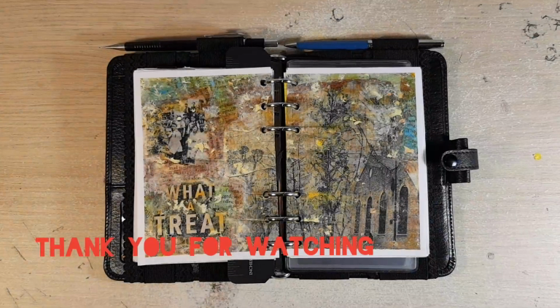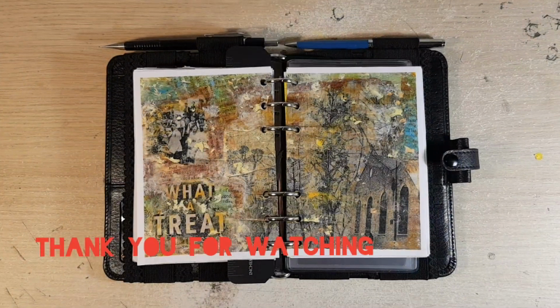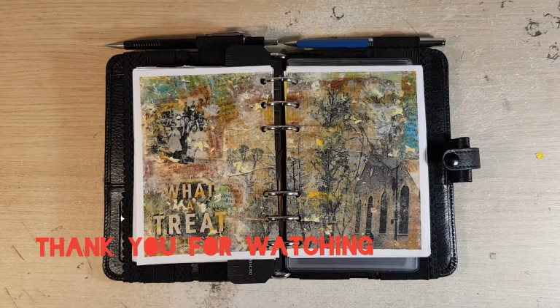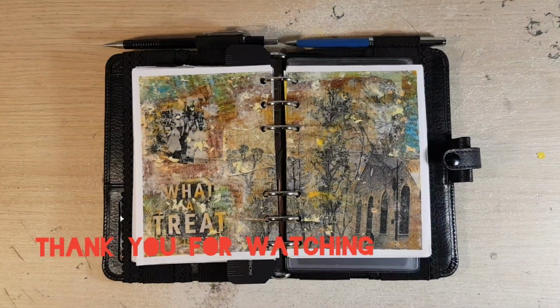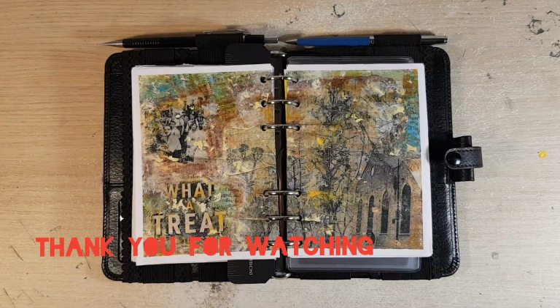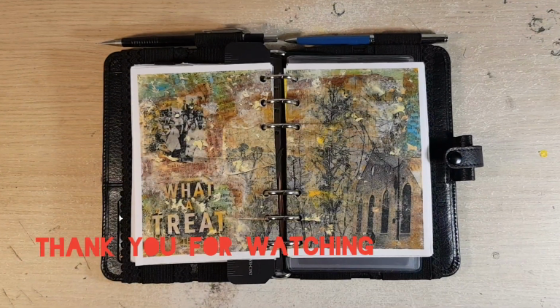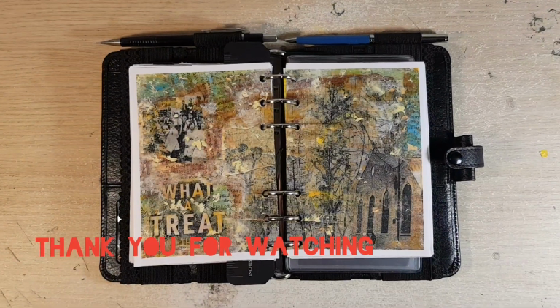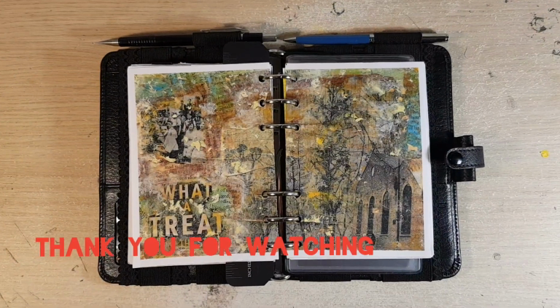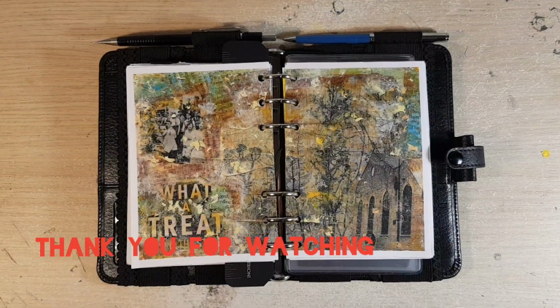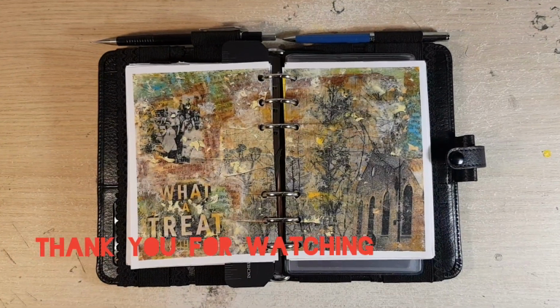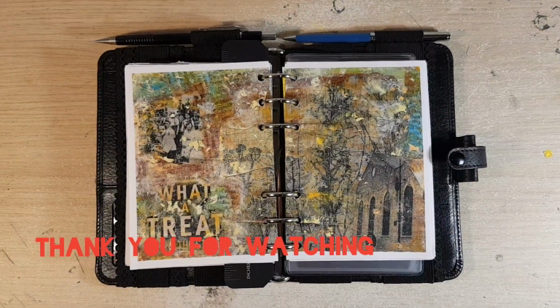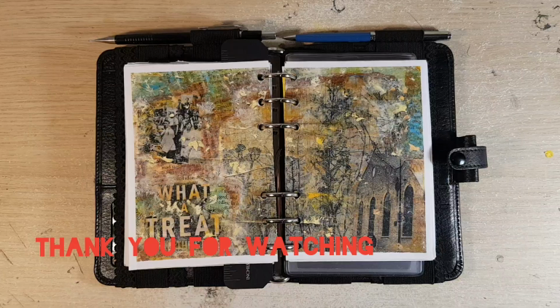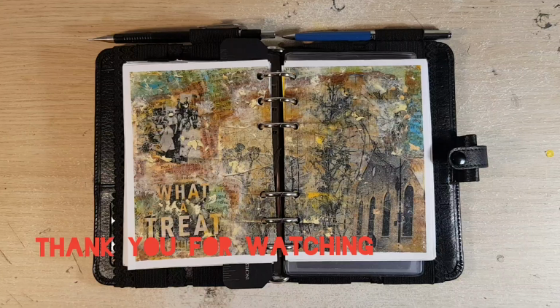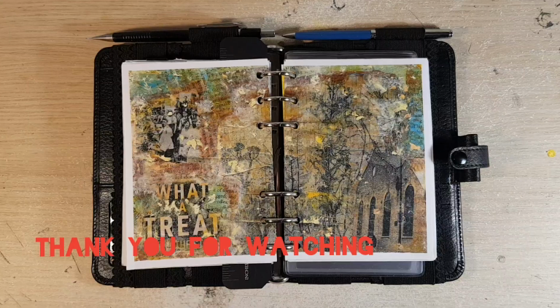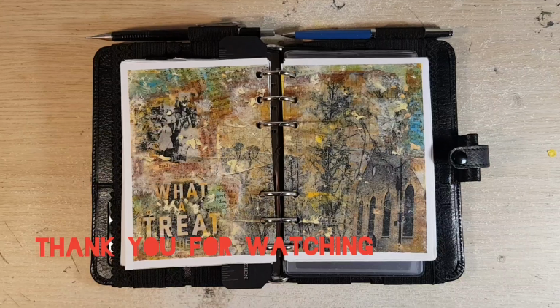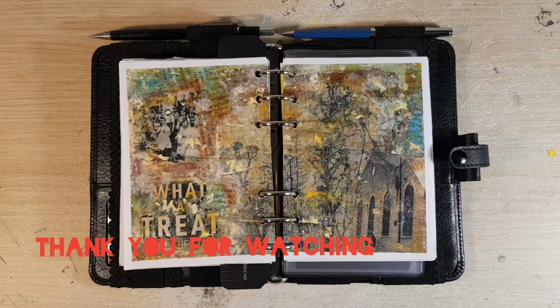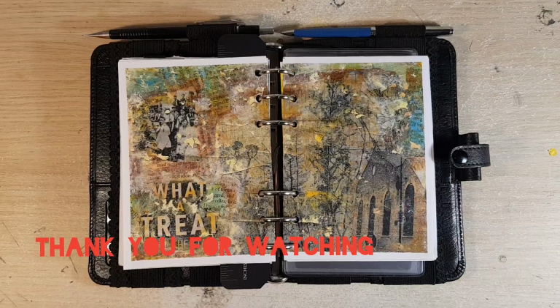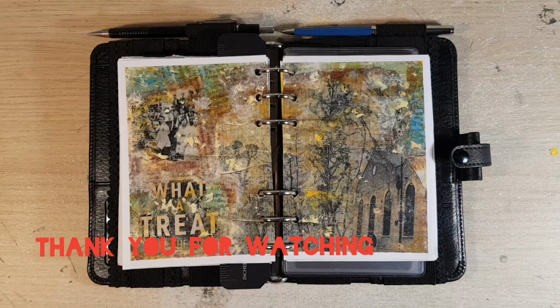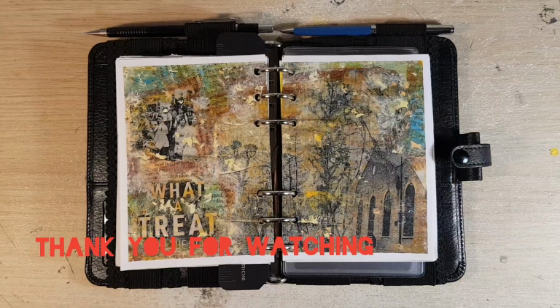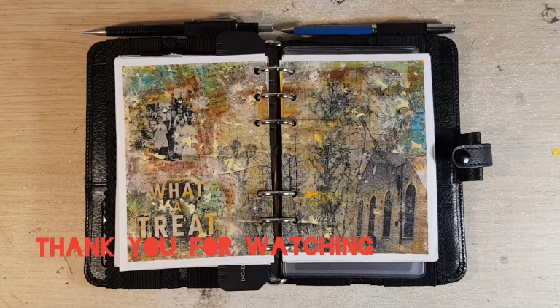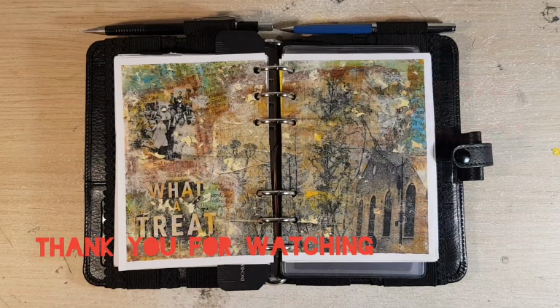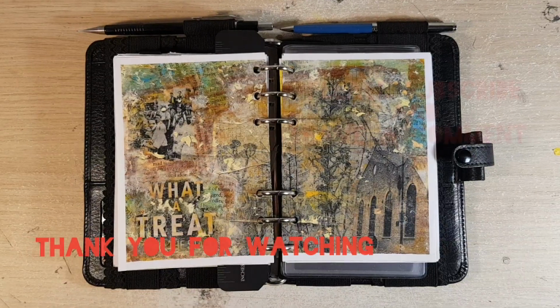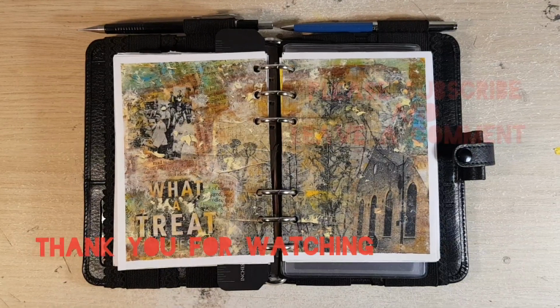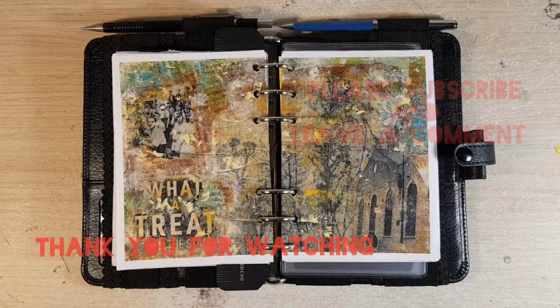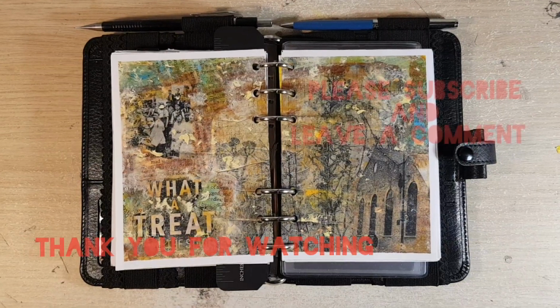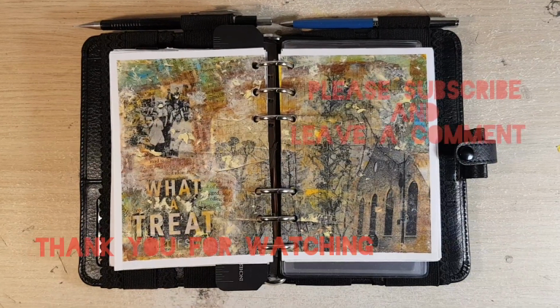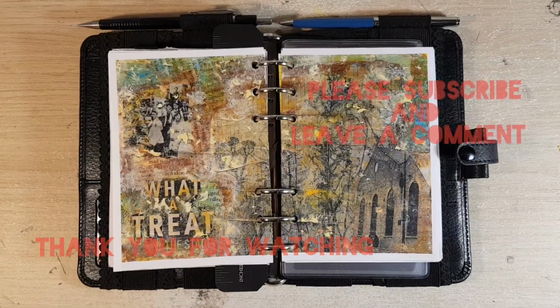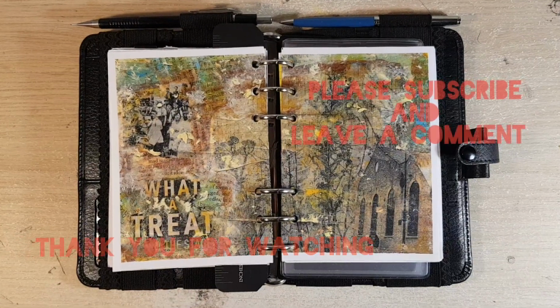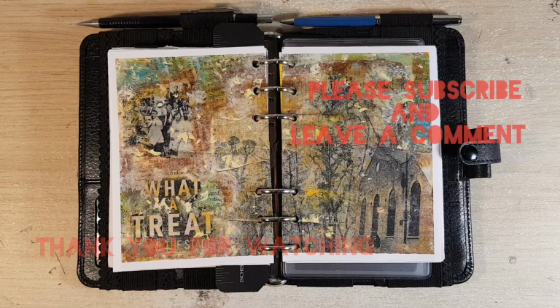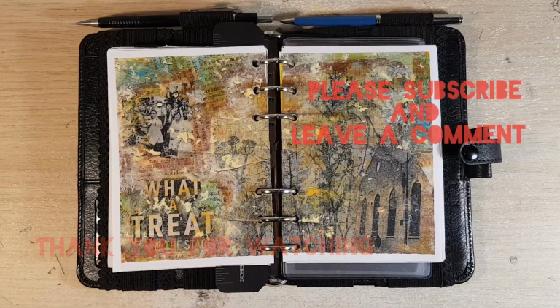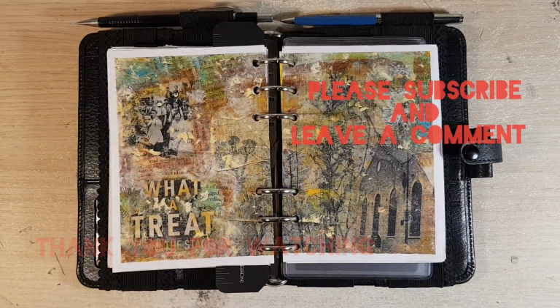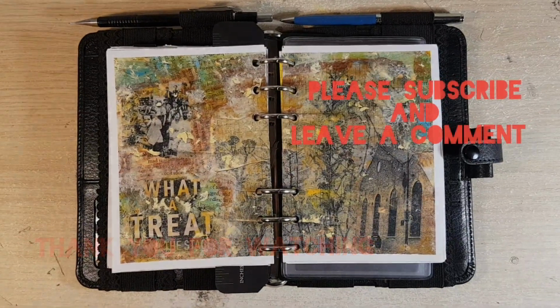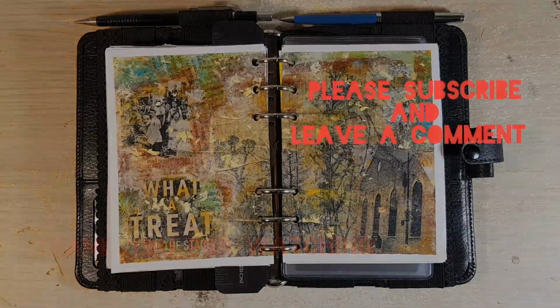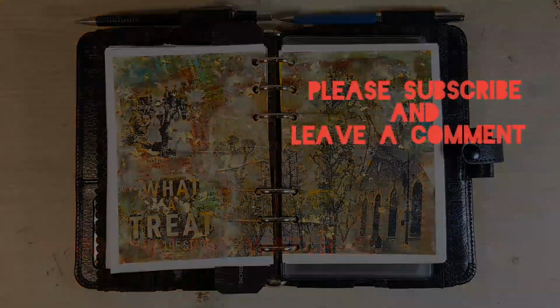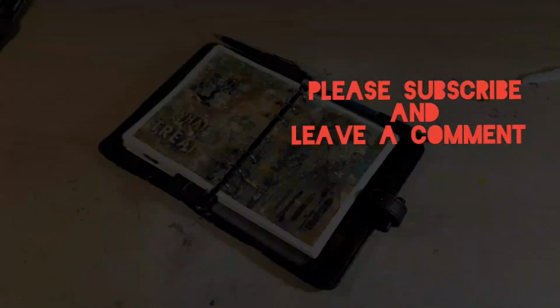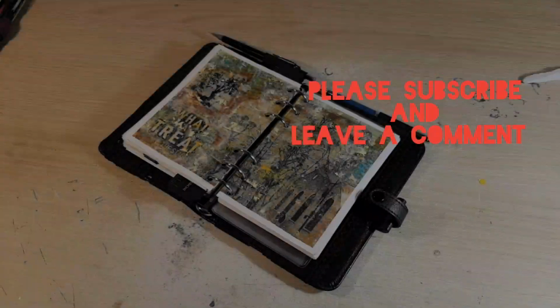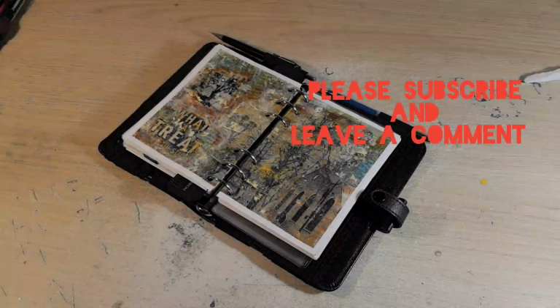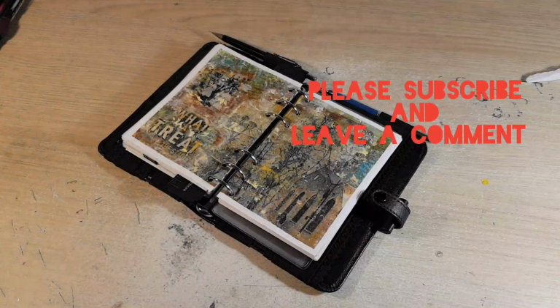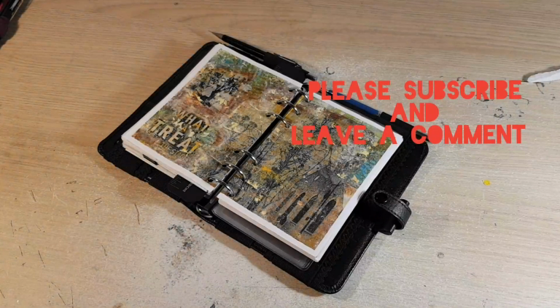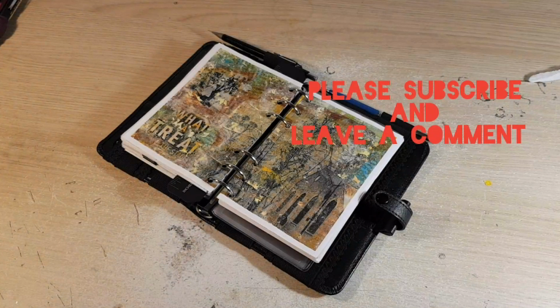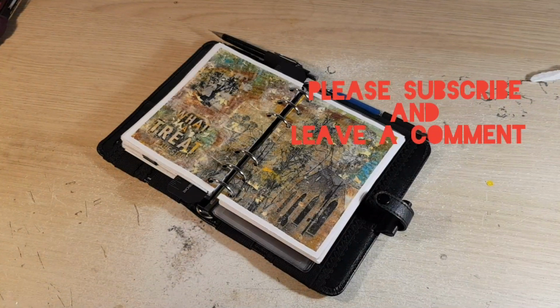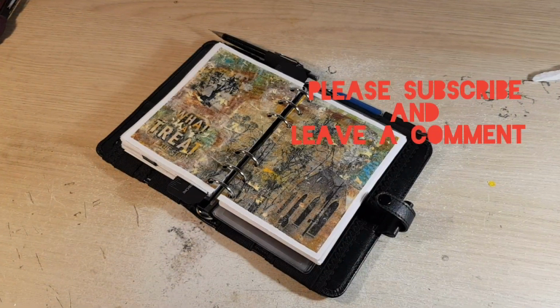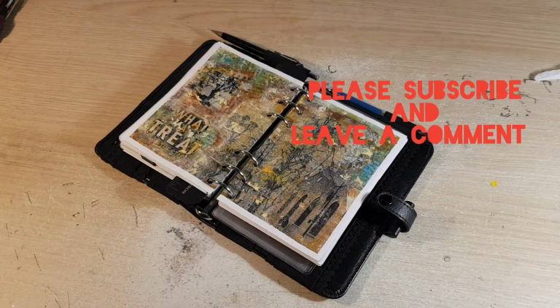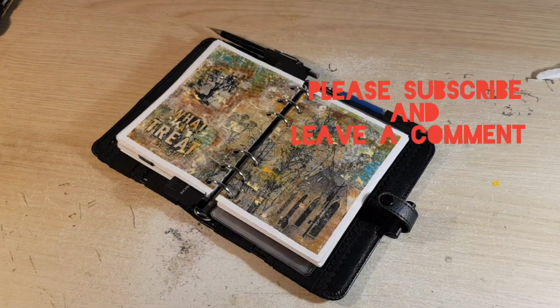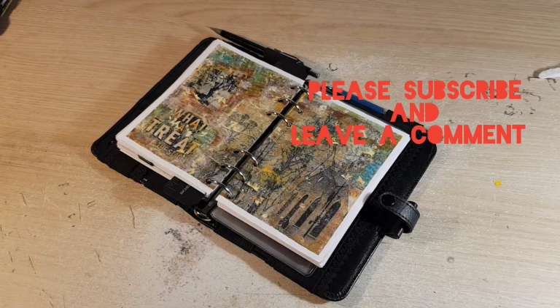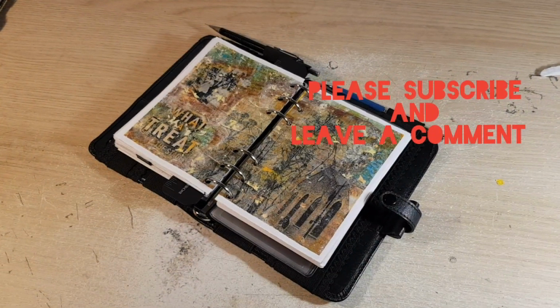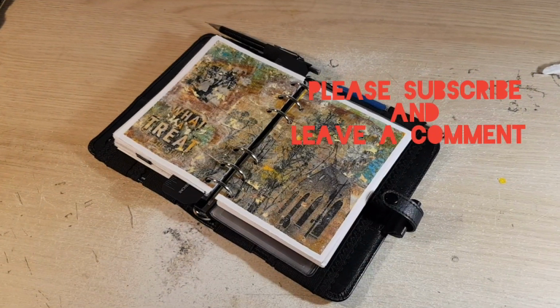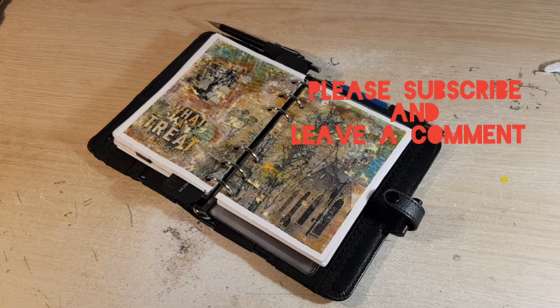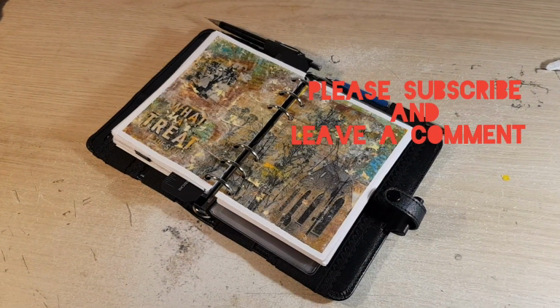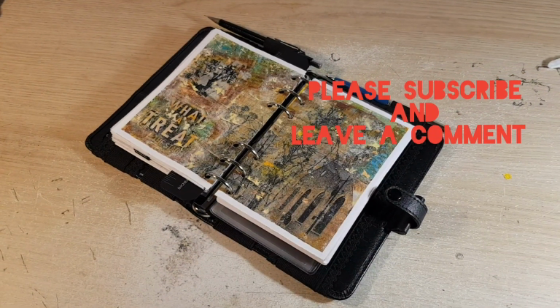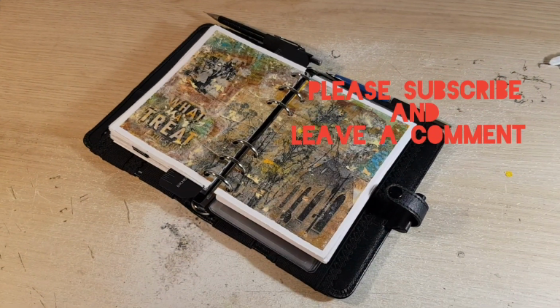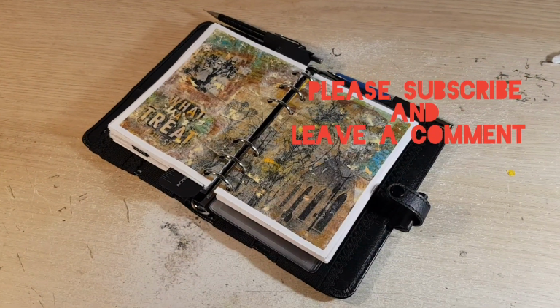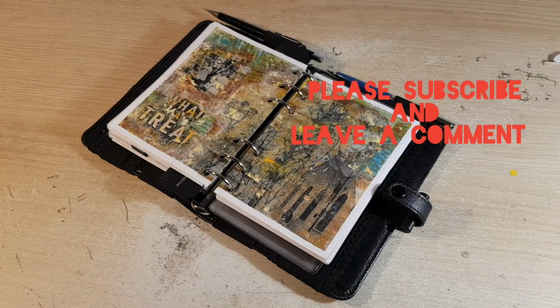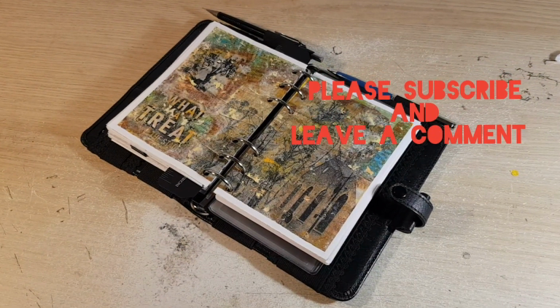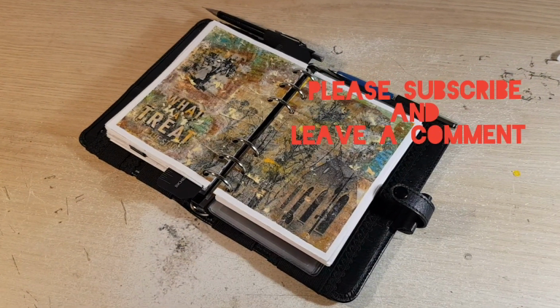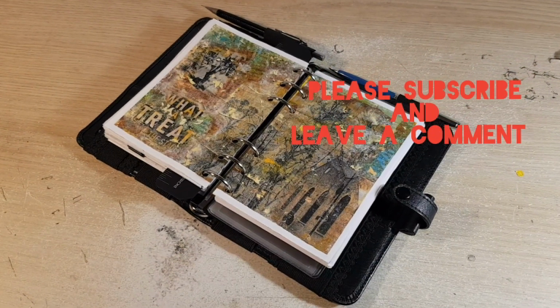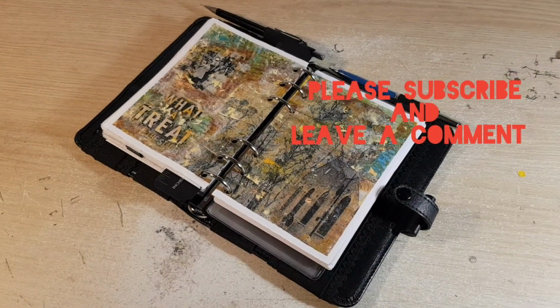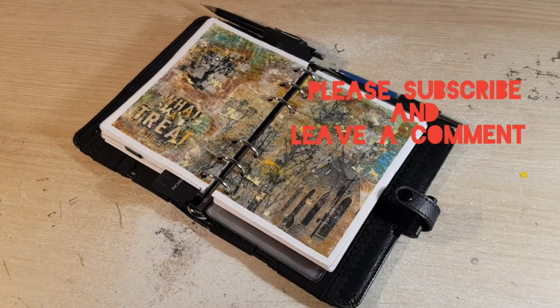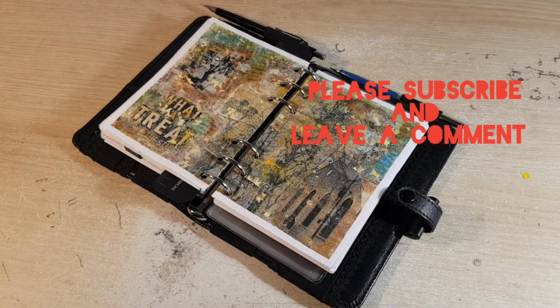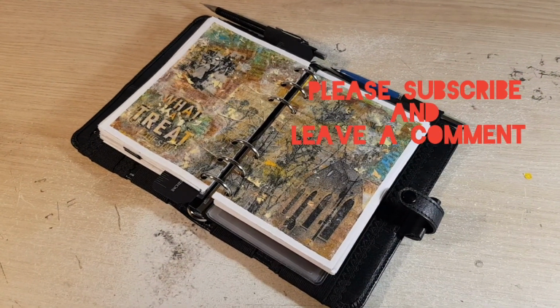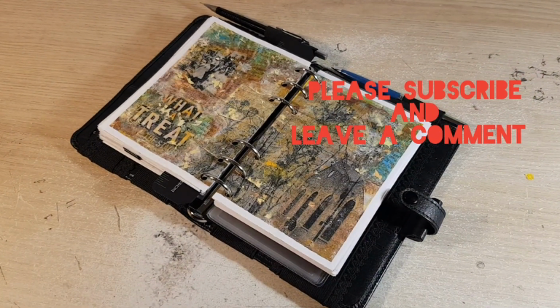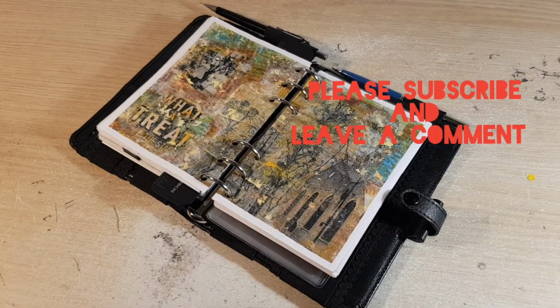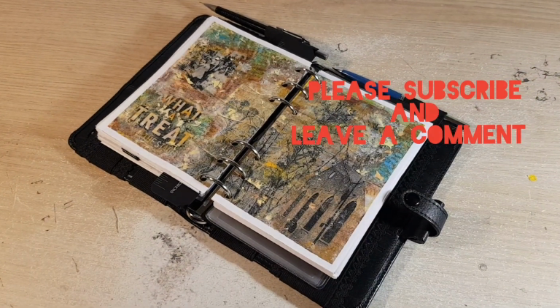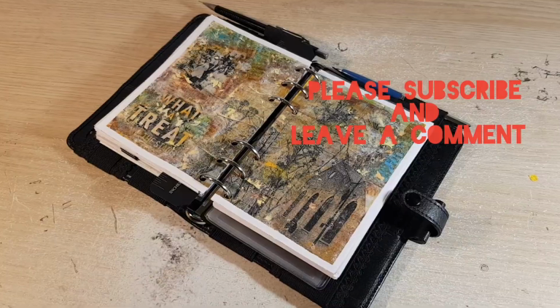This is the end of the video. Thank you for watching — please subscribe and leave a comment.